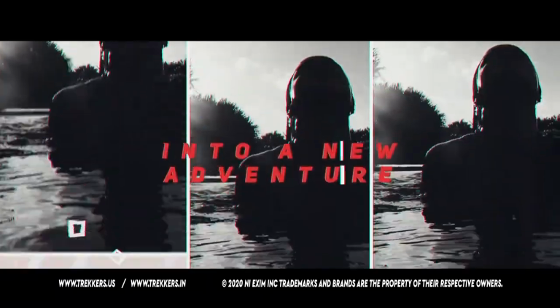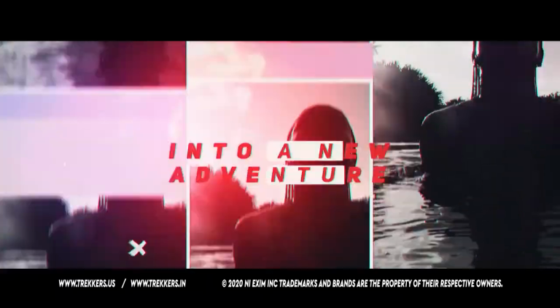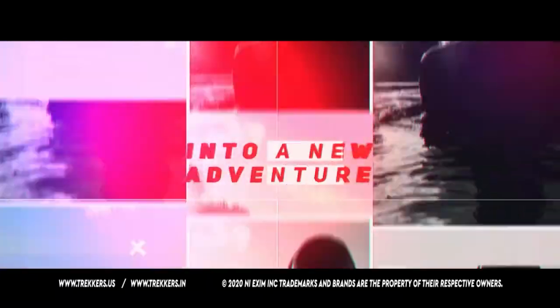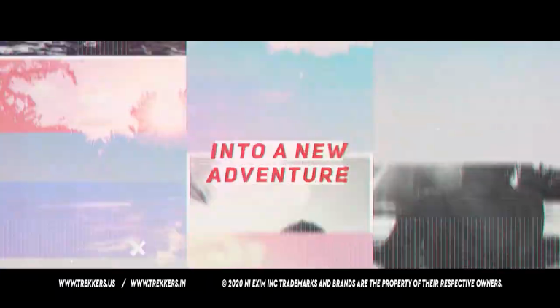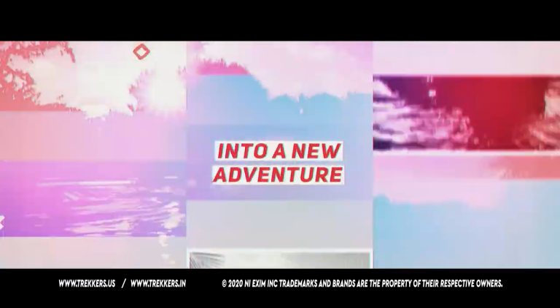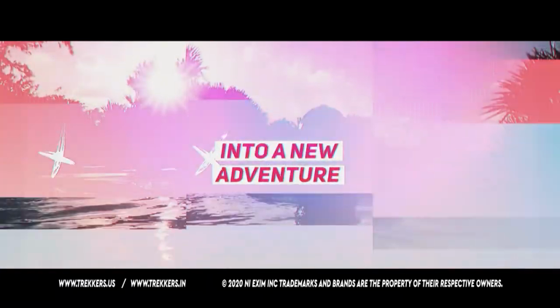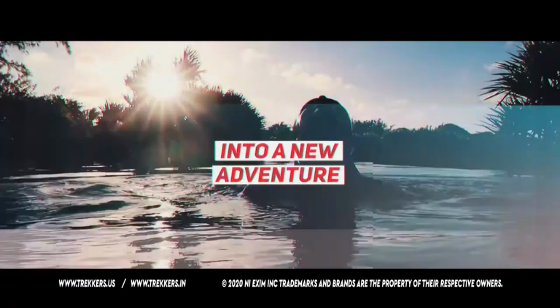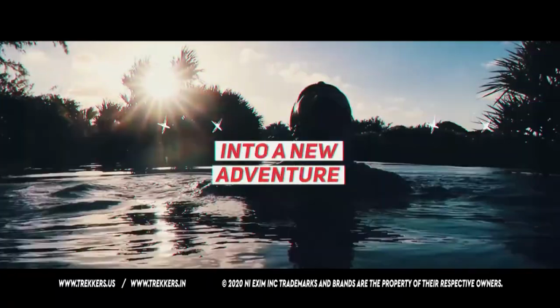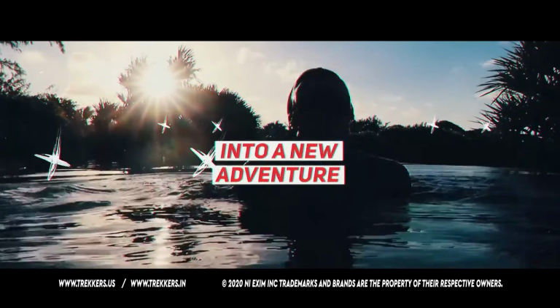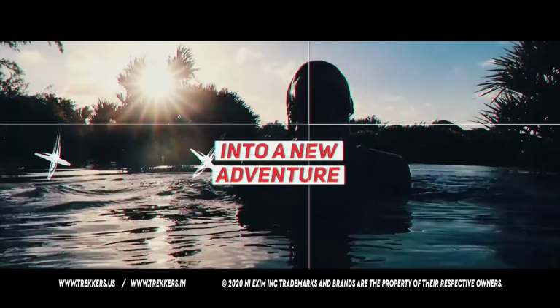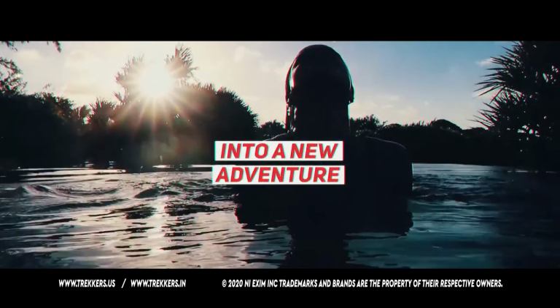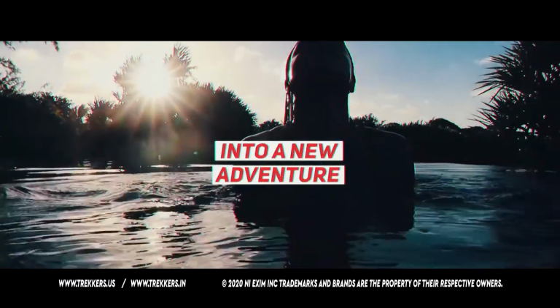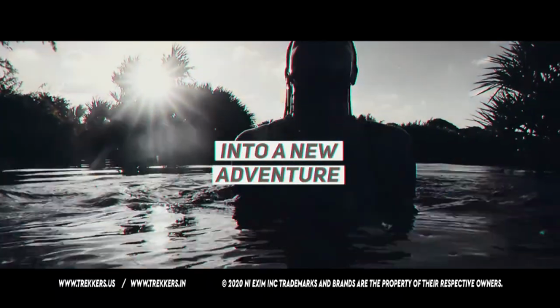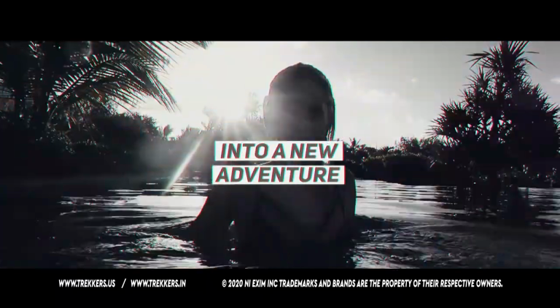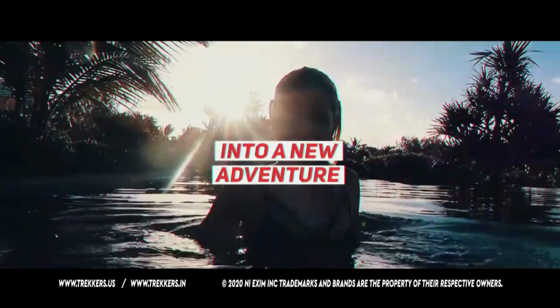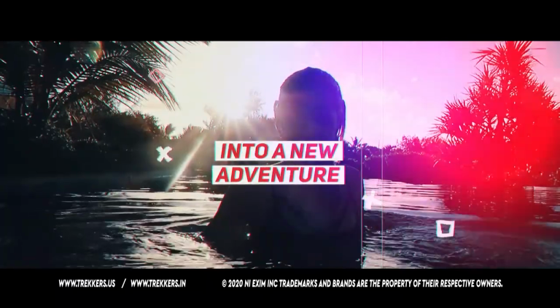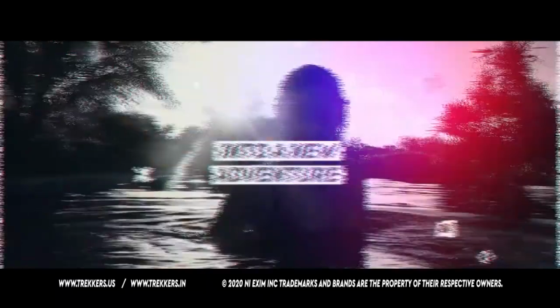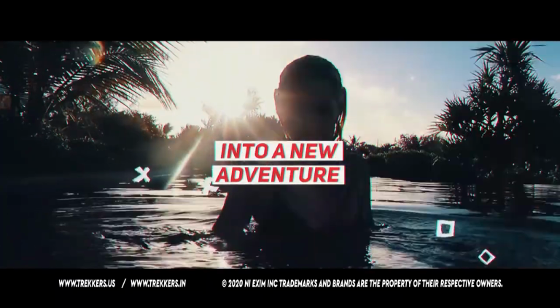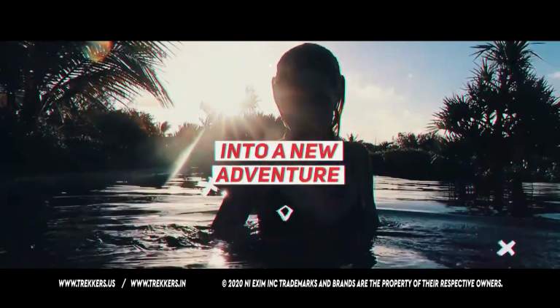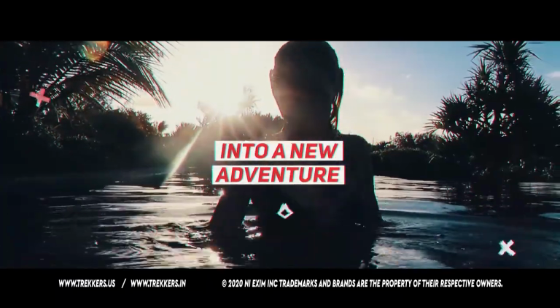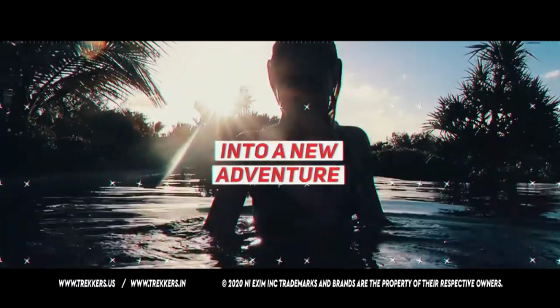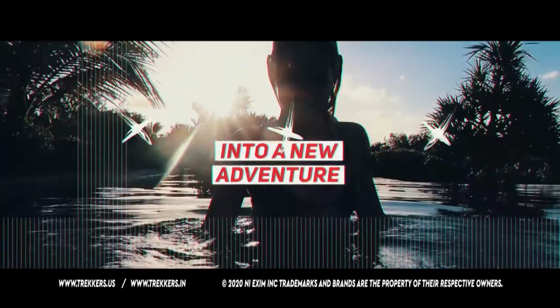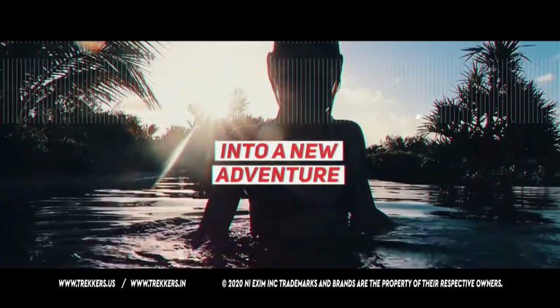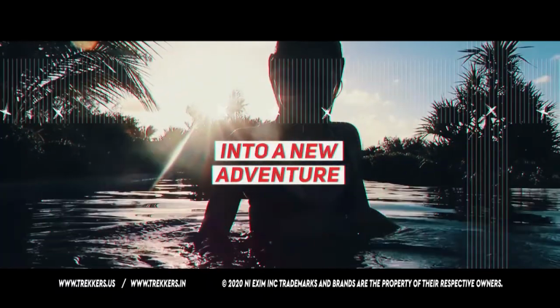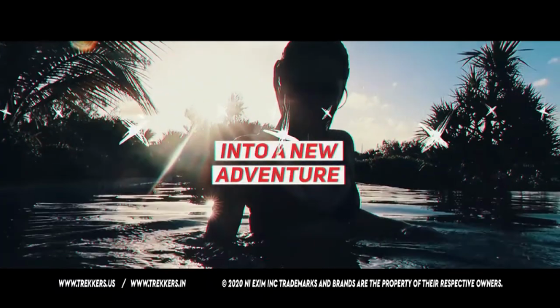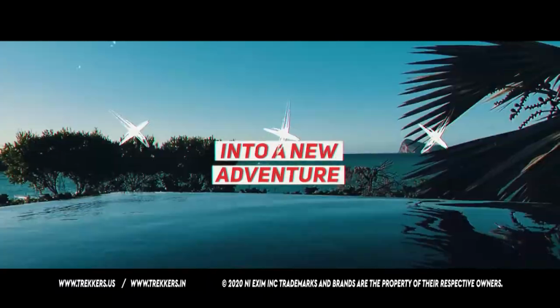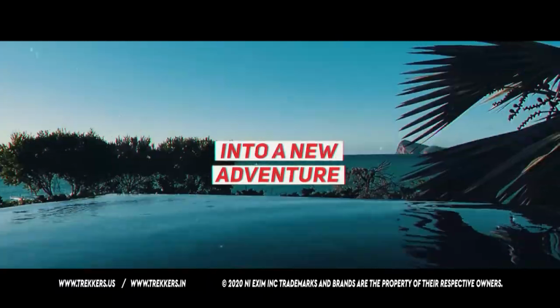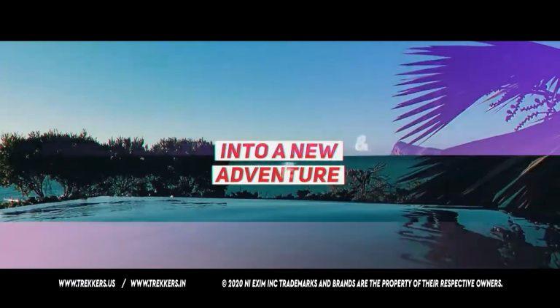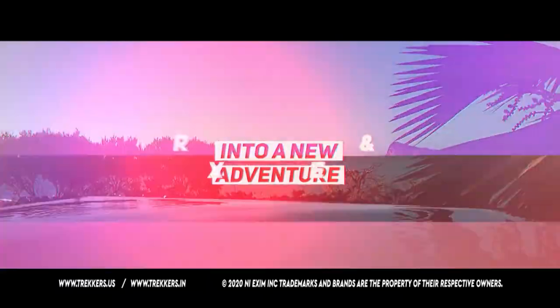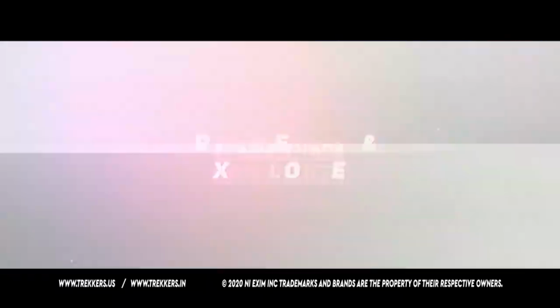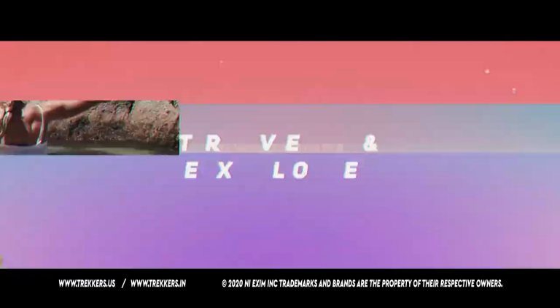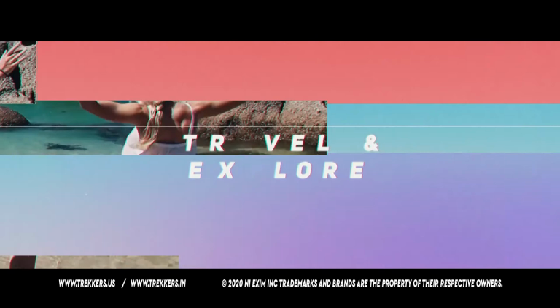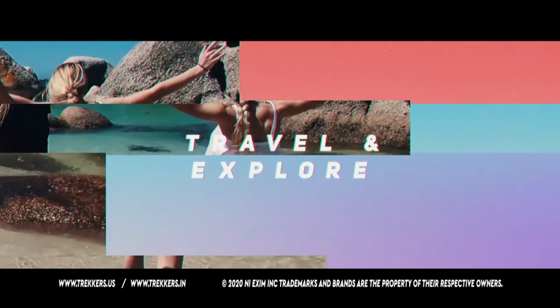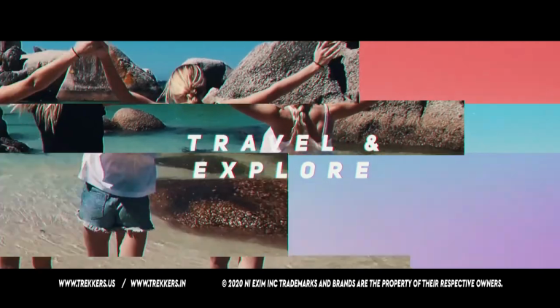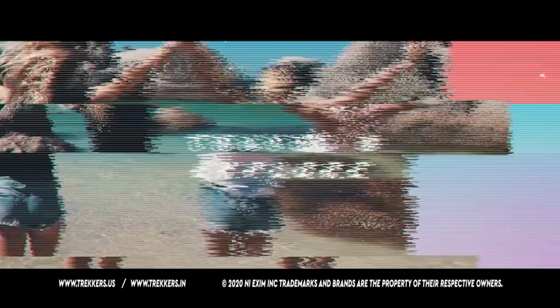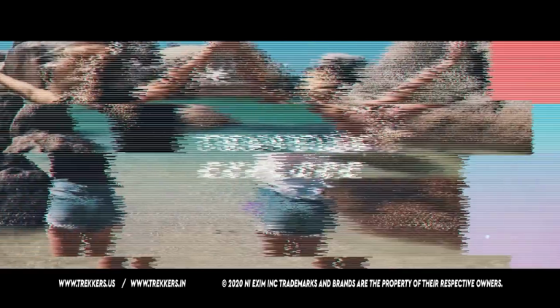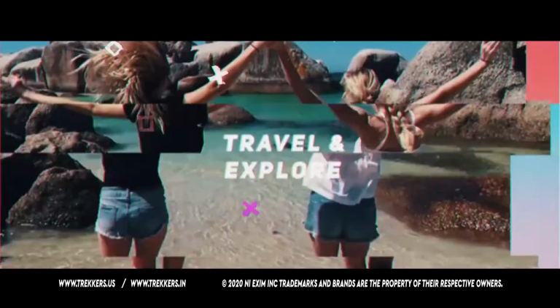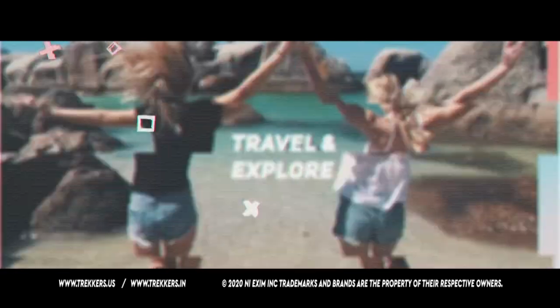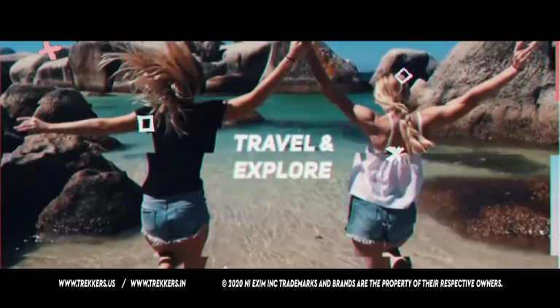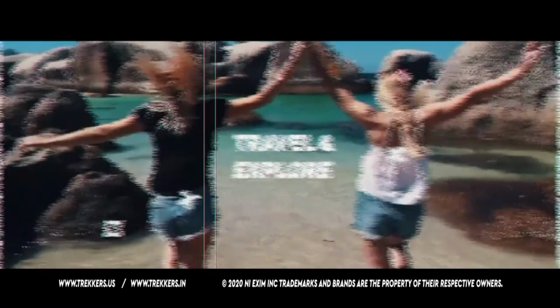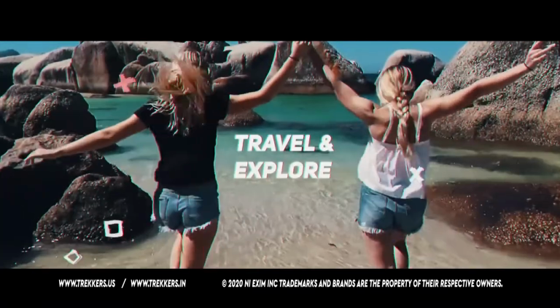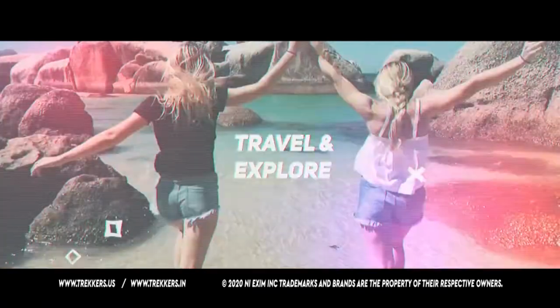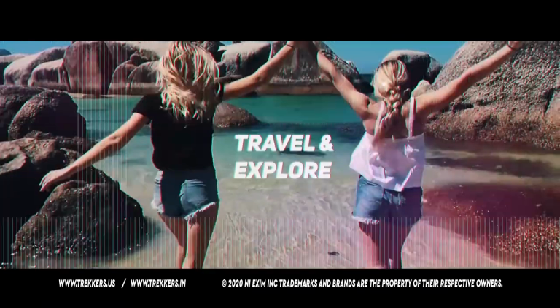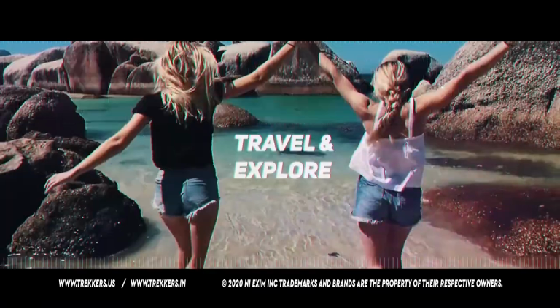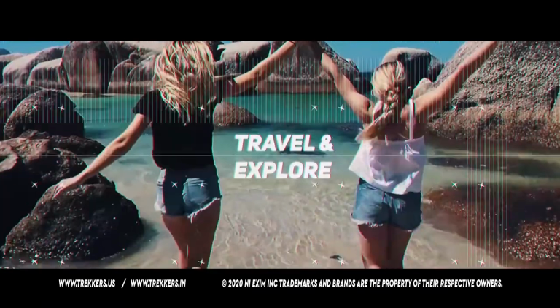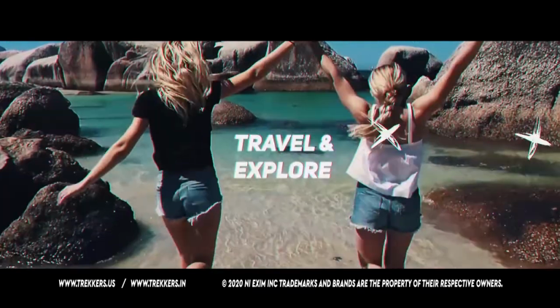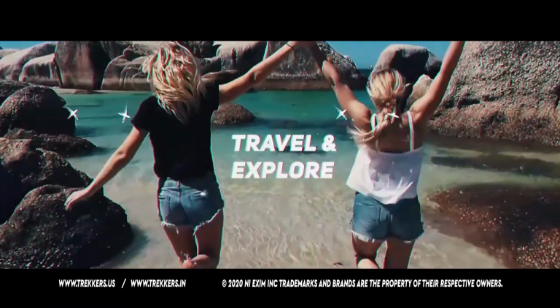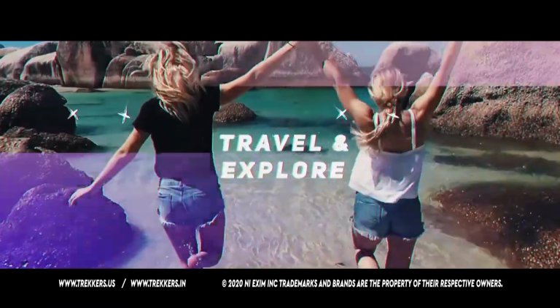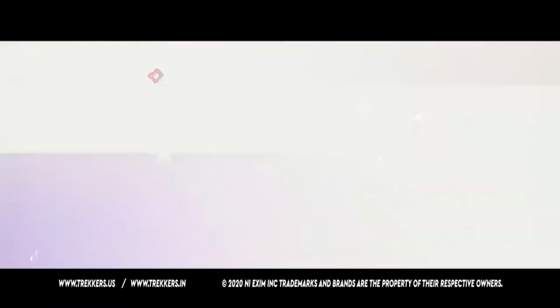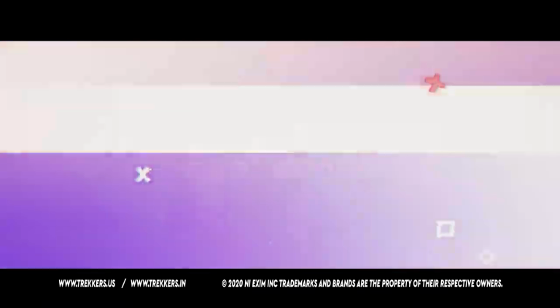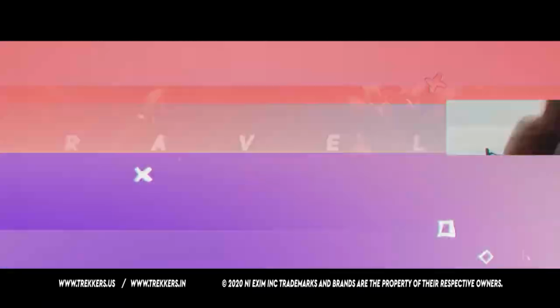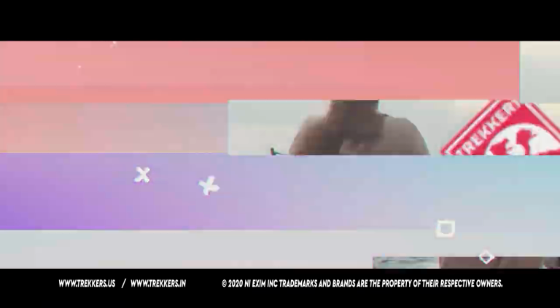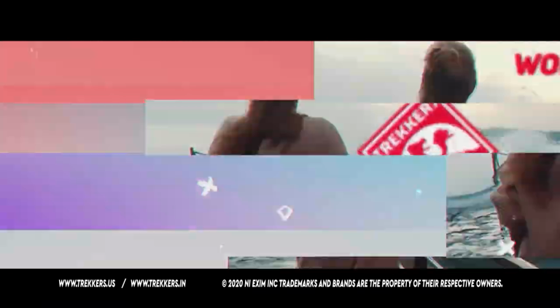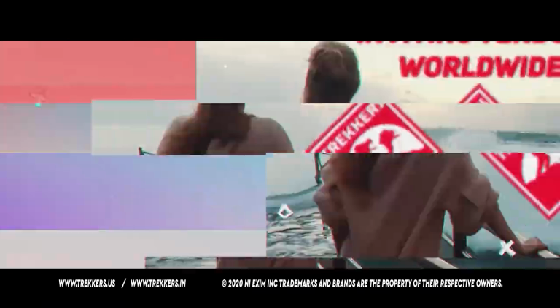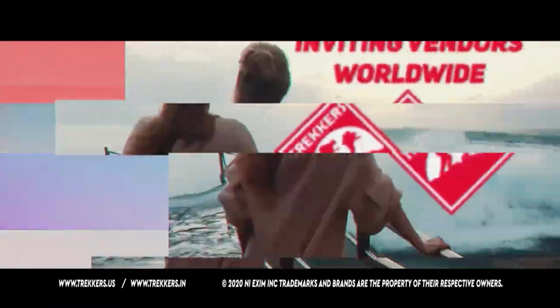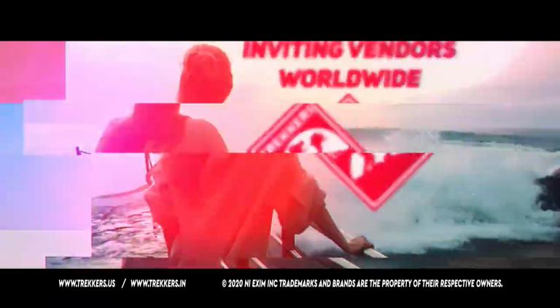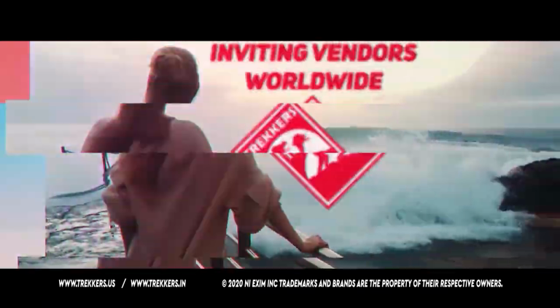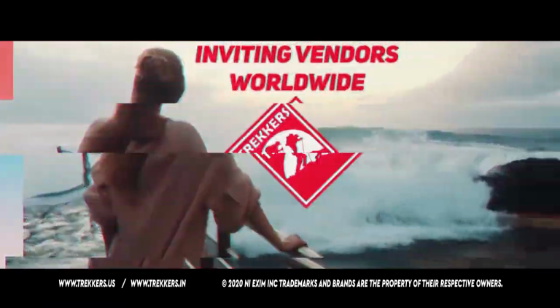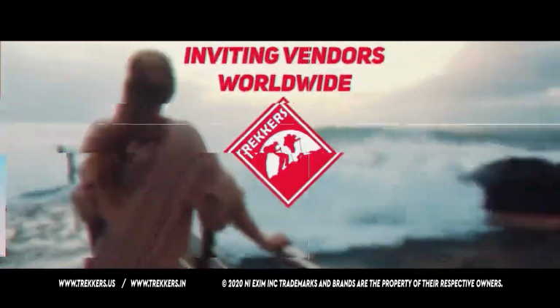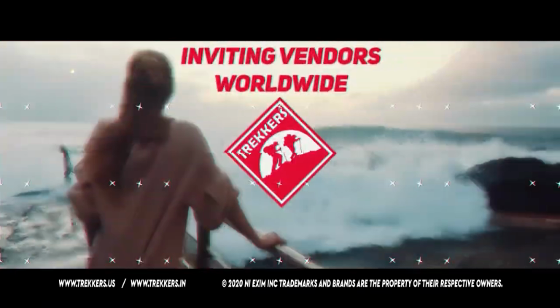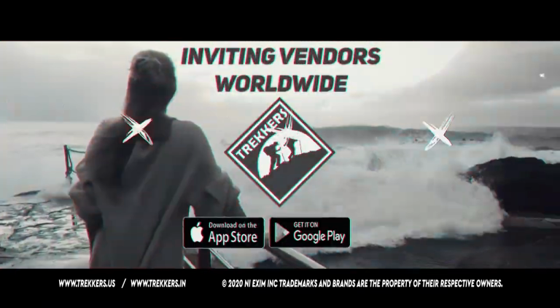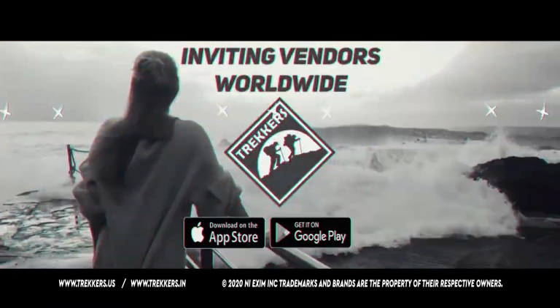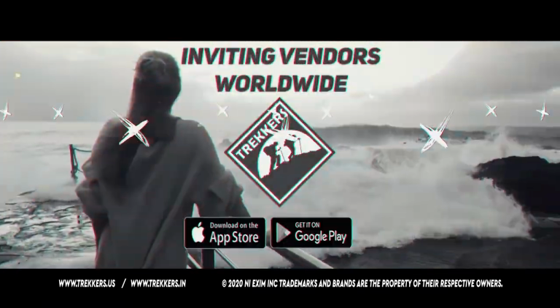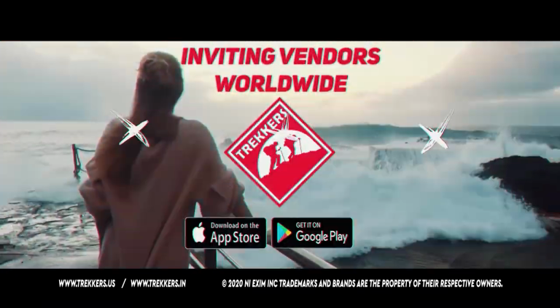This video is sponsored by Trekkers.in, India's fastest growing trekking, tours and activity marketplace. Download the app now!